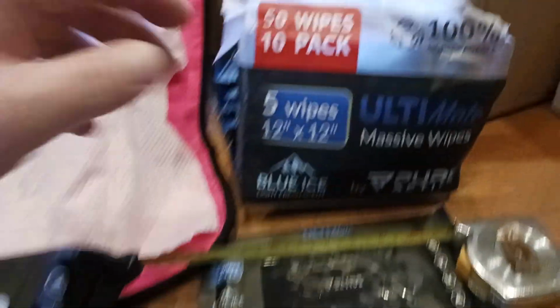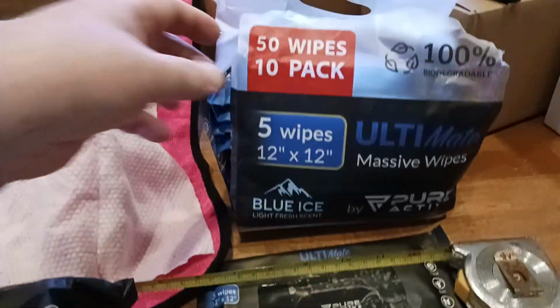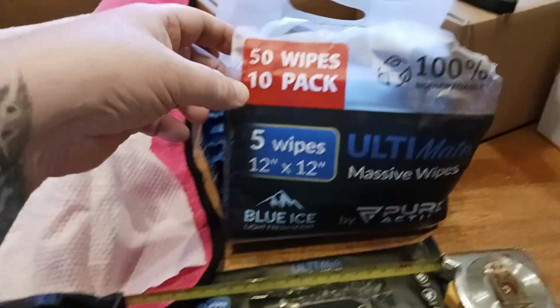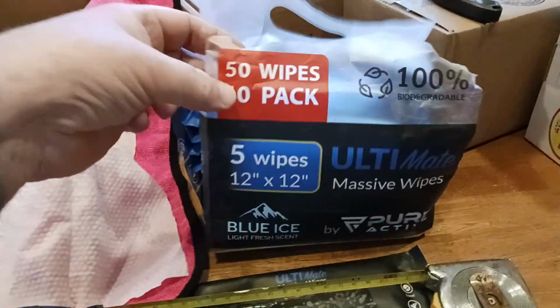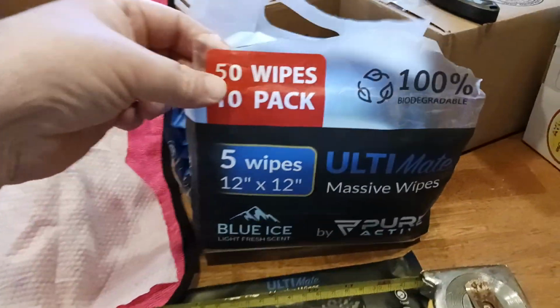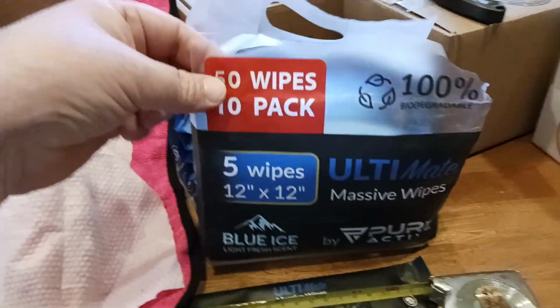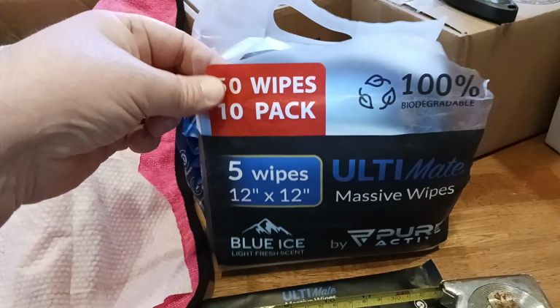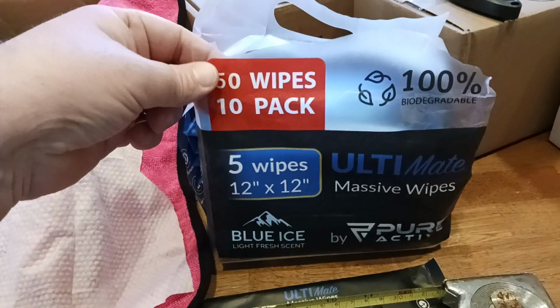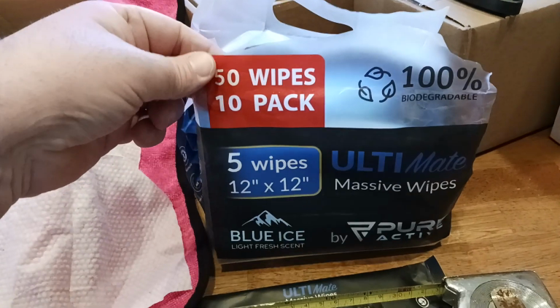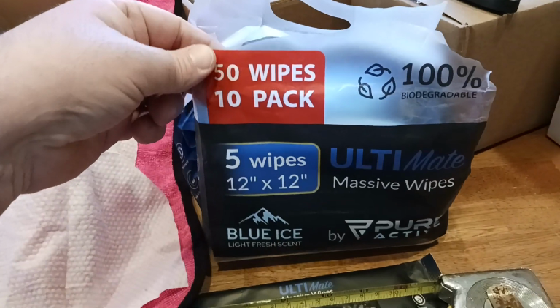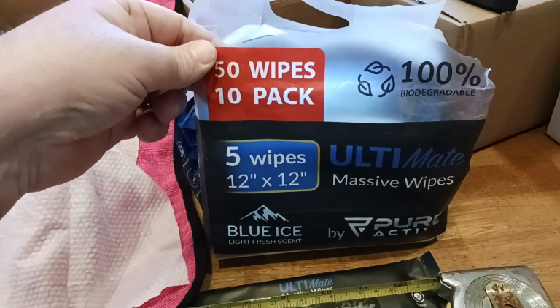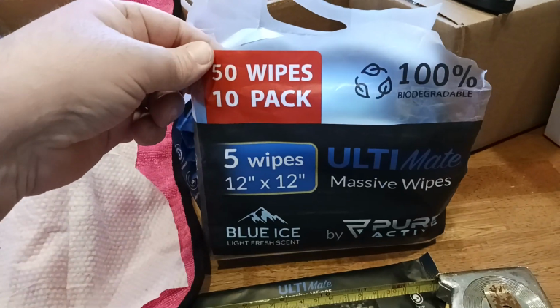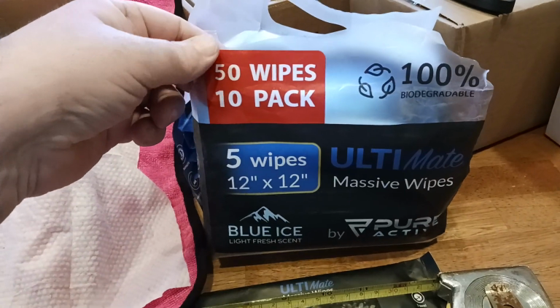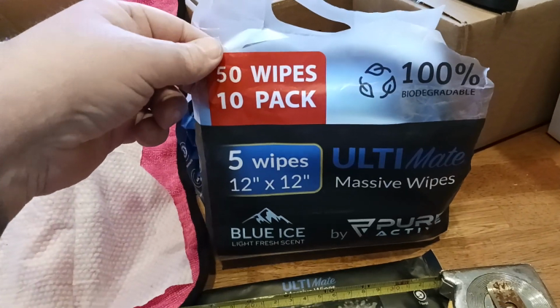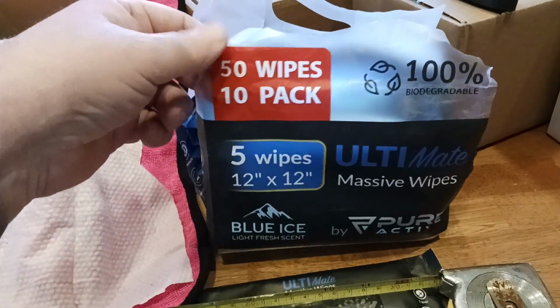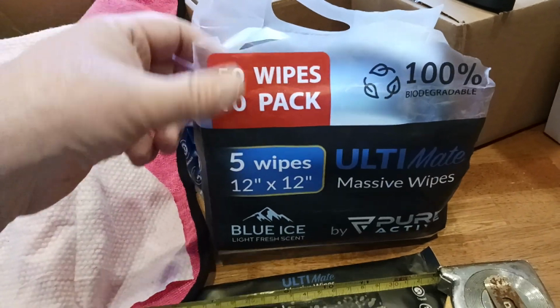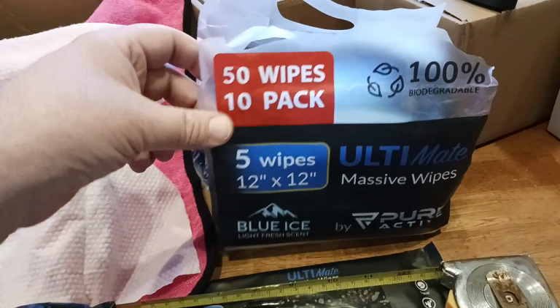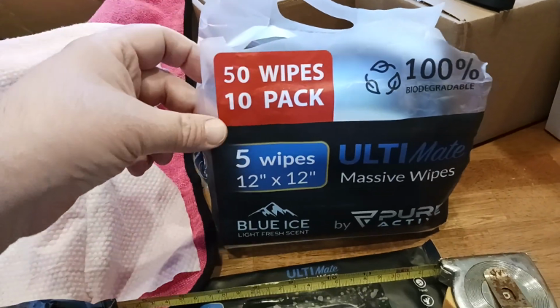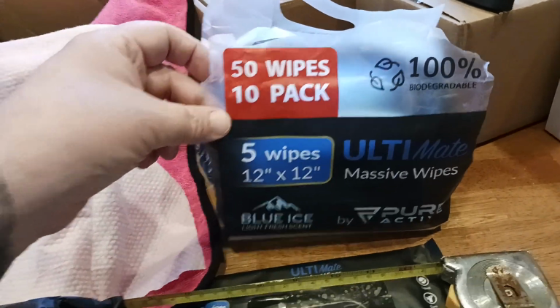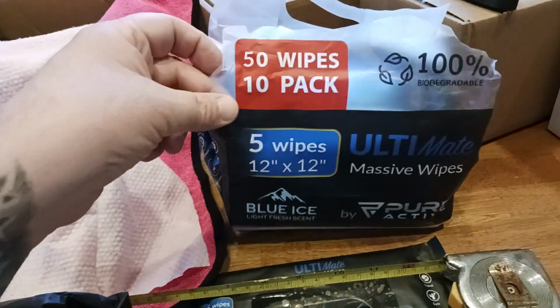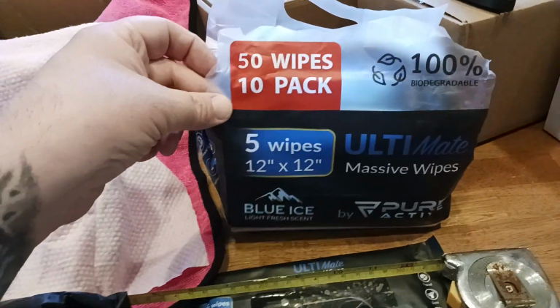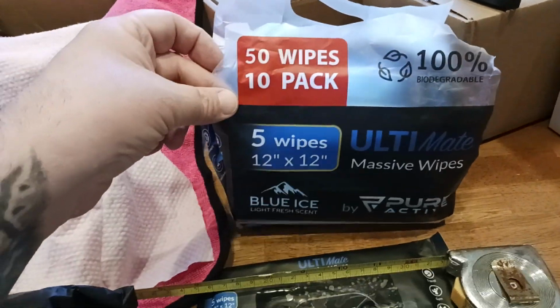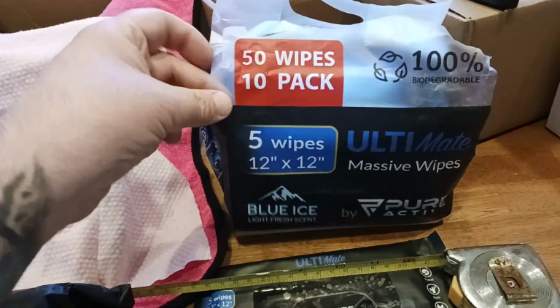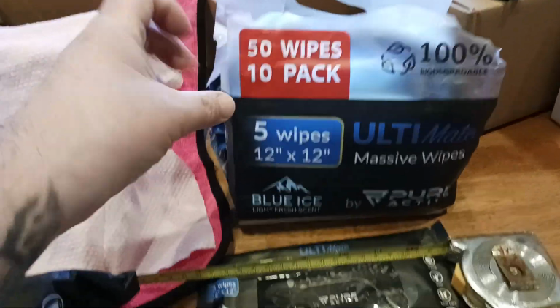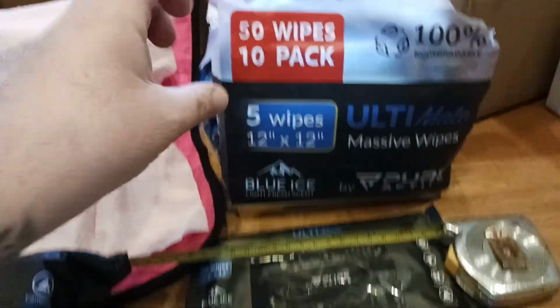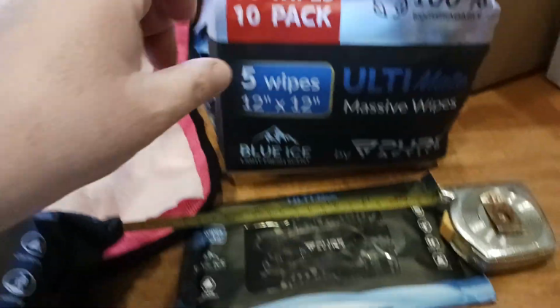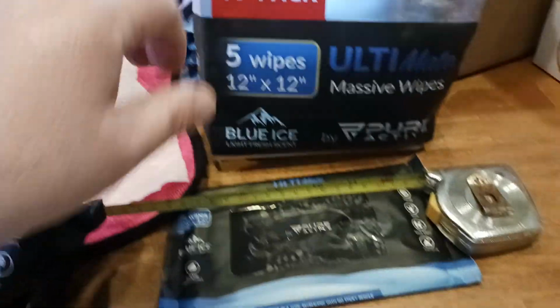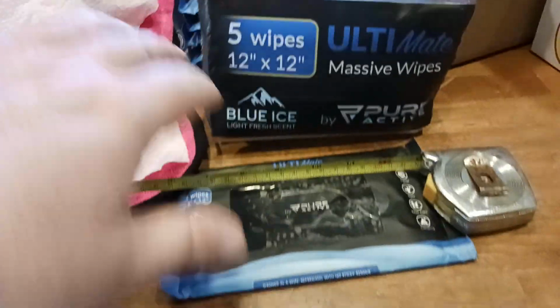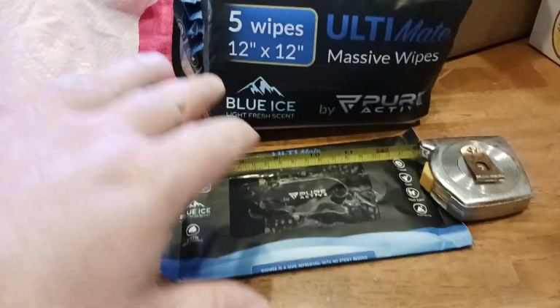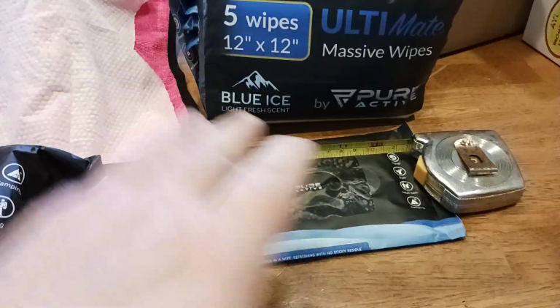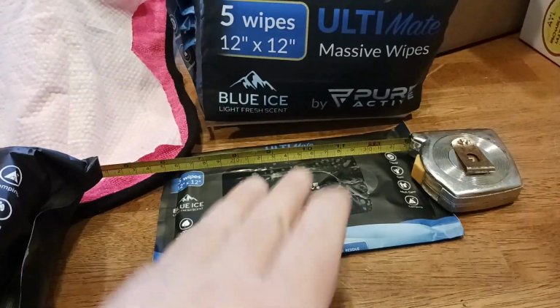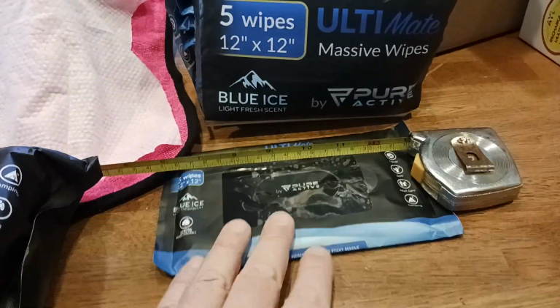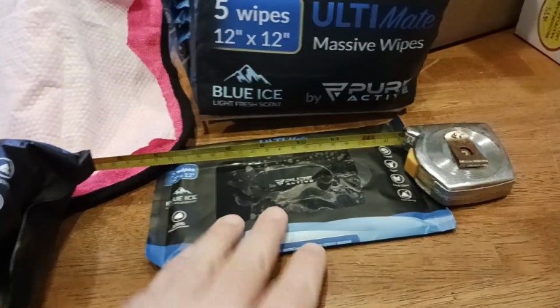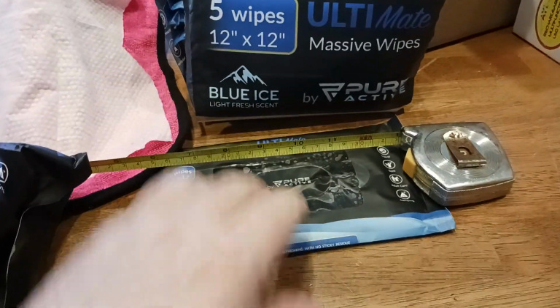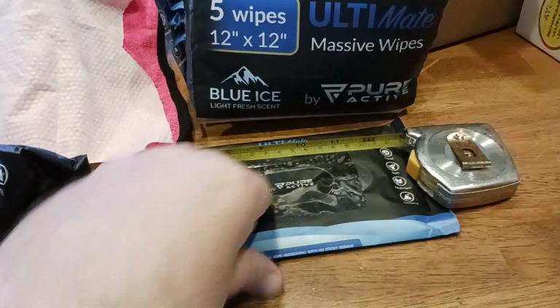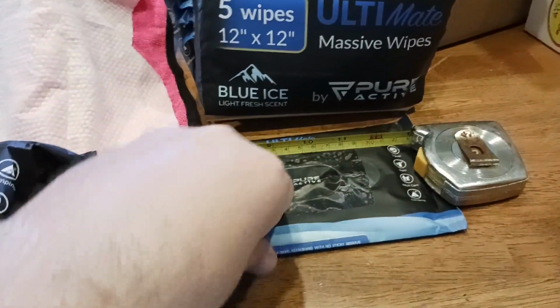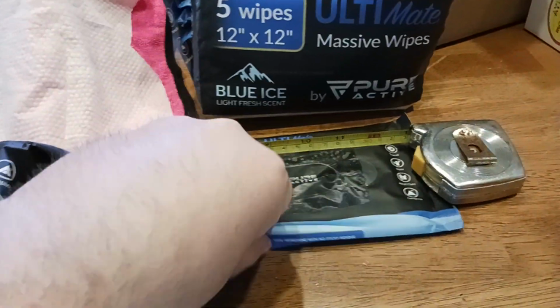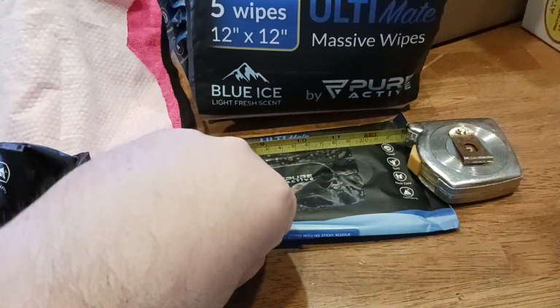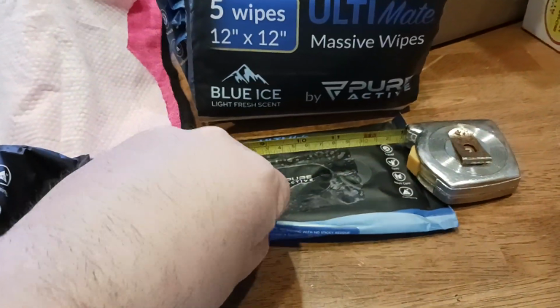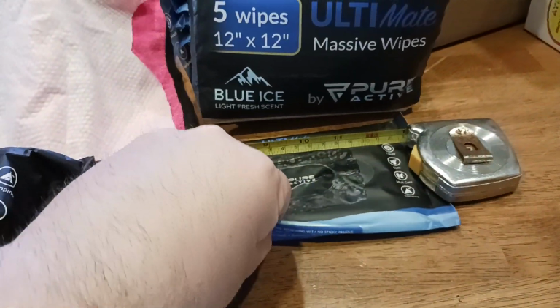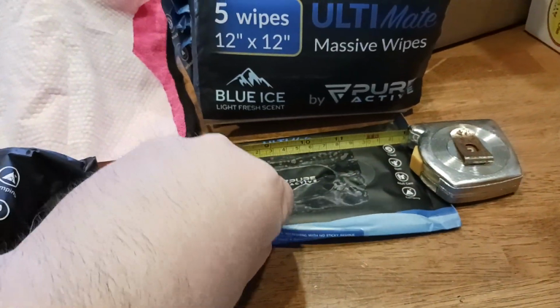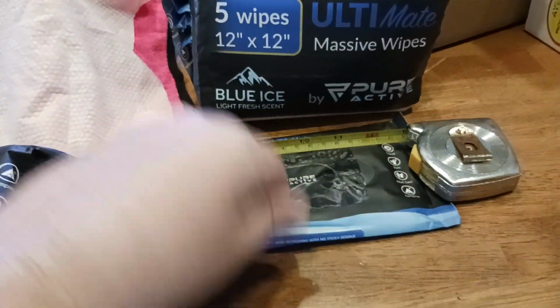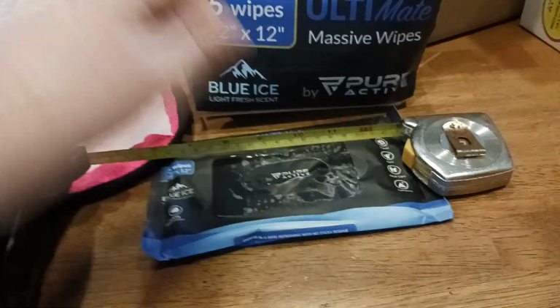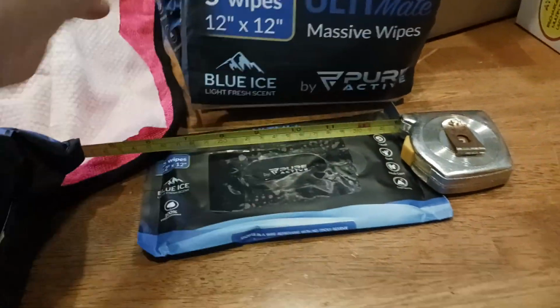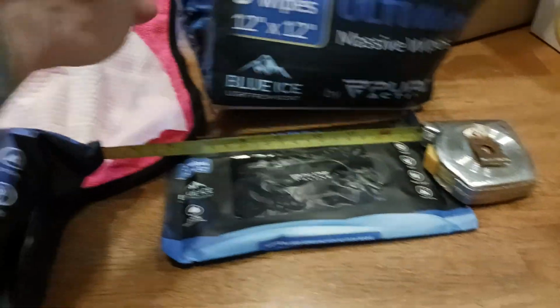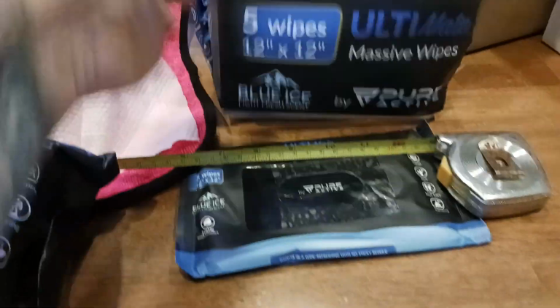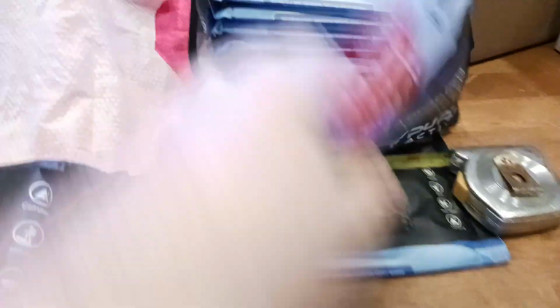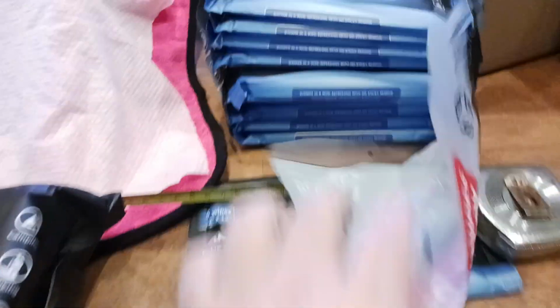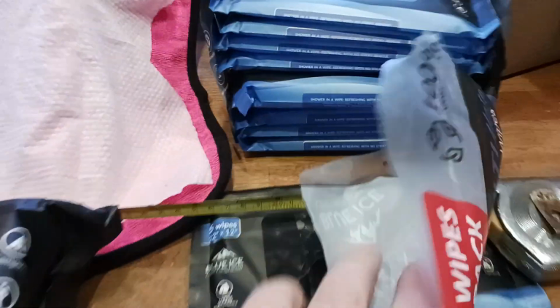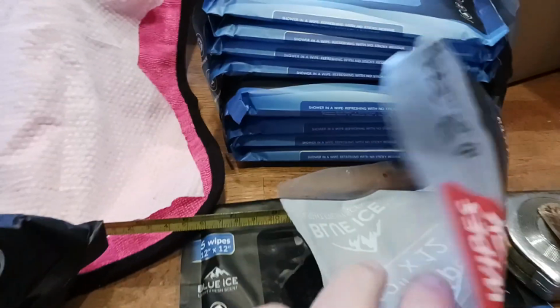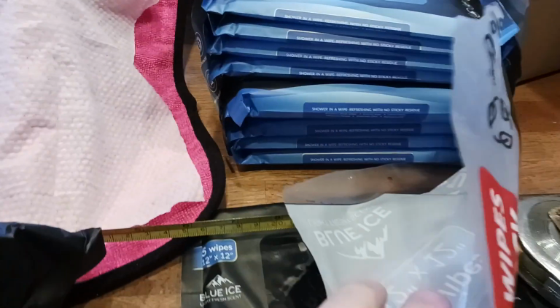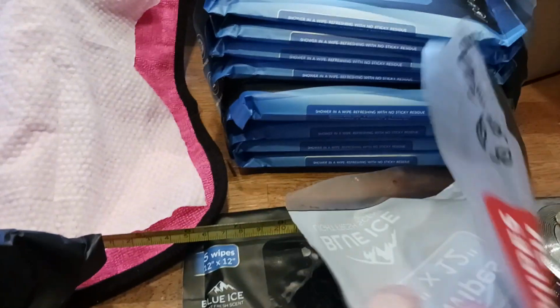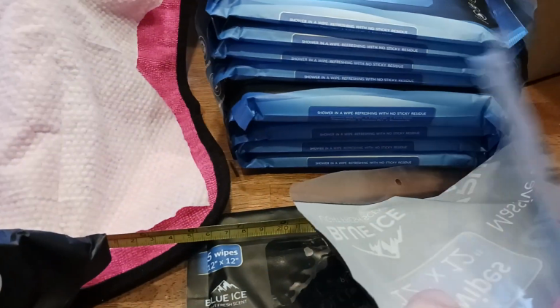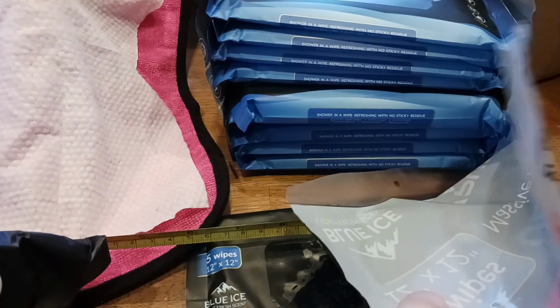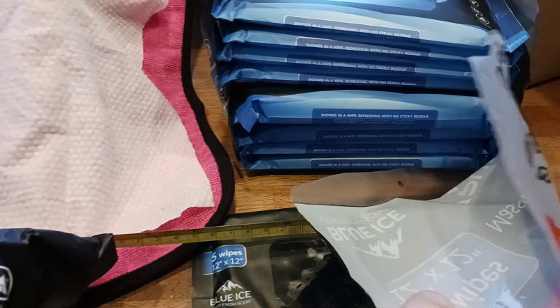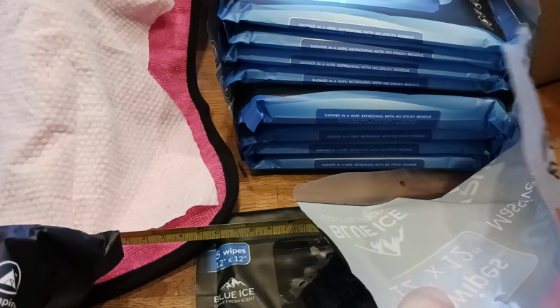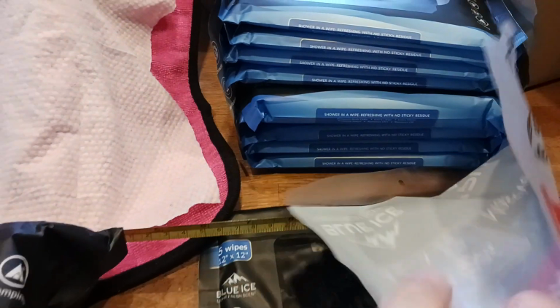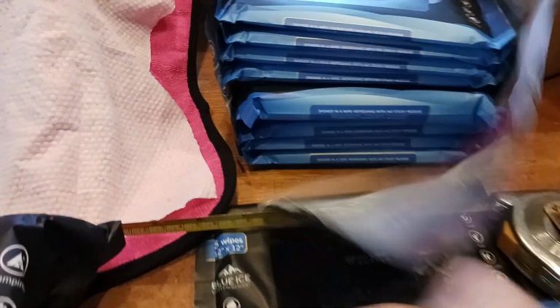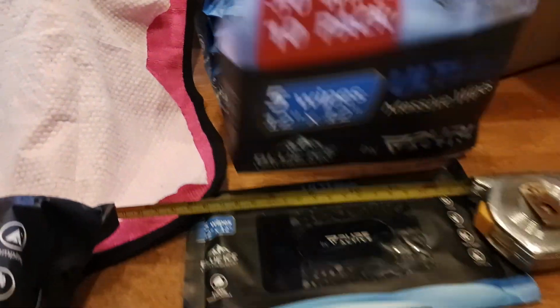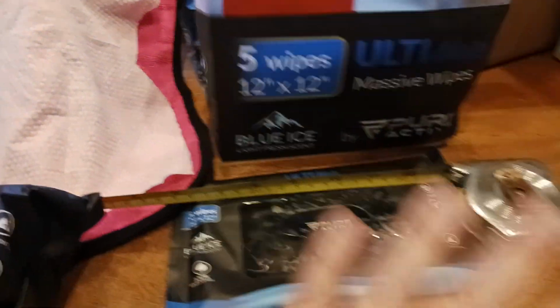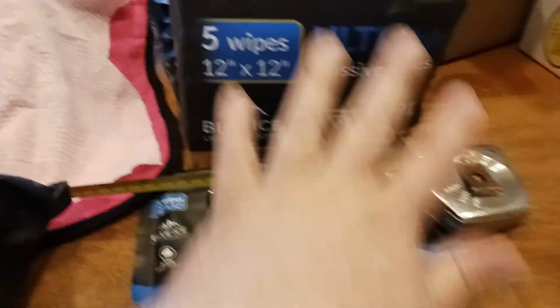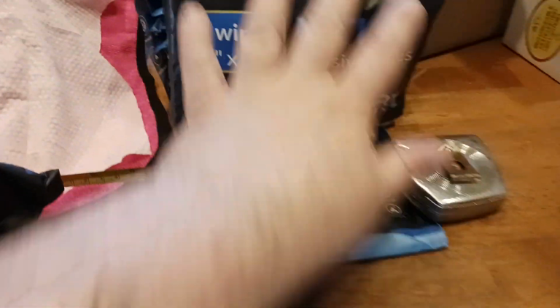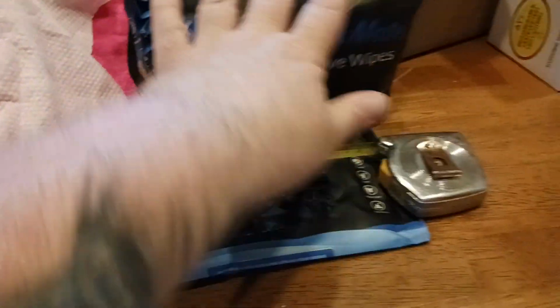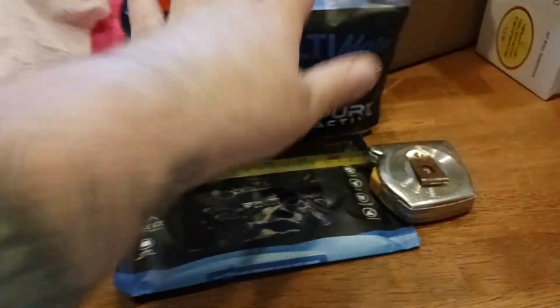So 50 wipes — there's a 10-pack. Basically you get five wipes in each one of these little tiny packs. There's what all the packs look like.